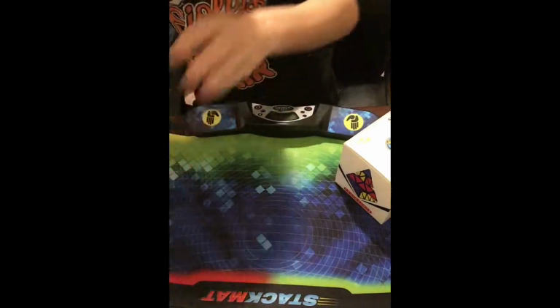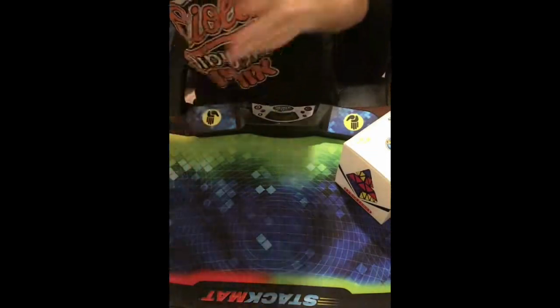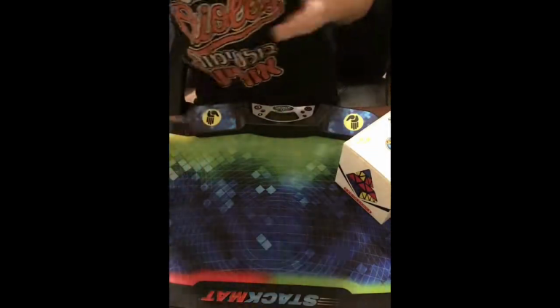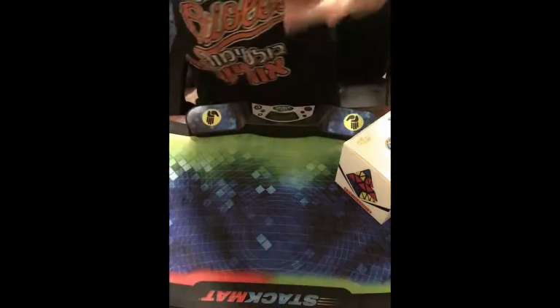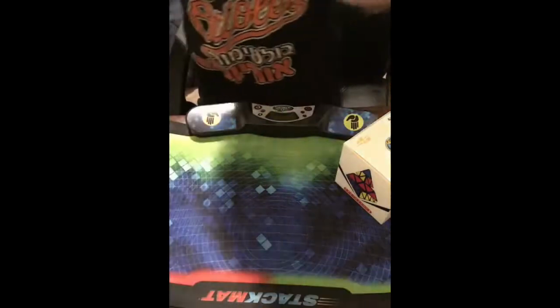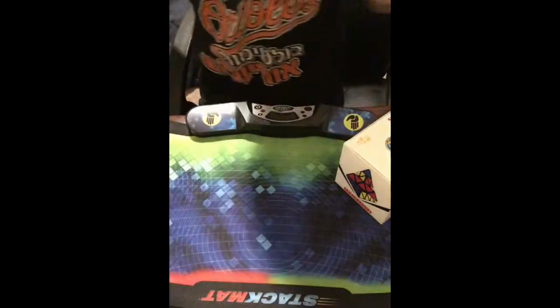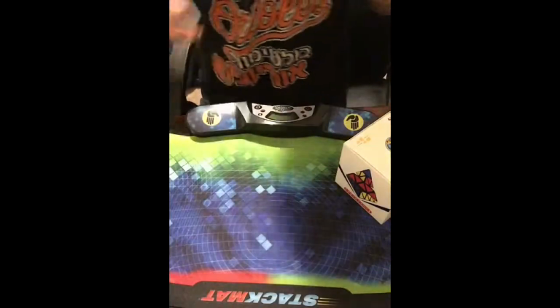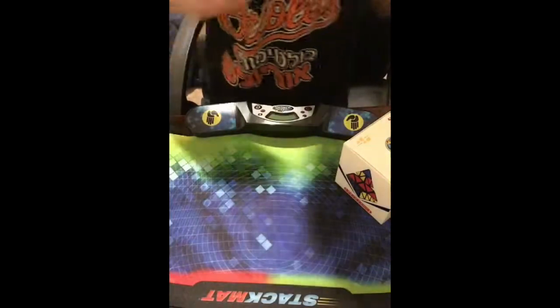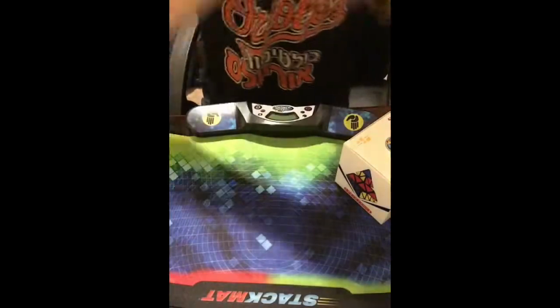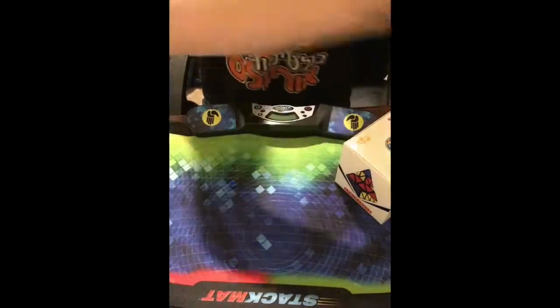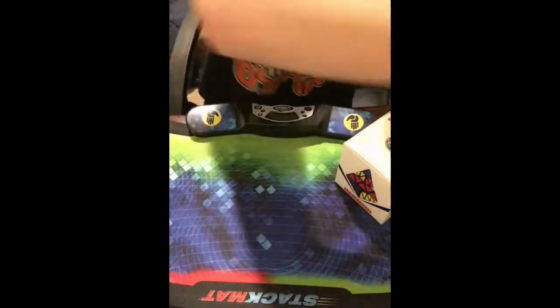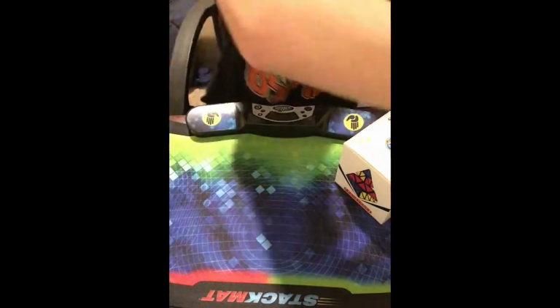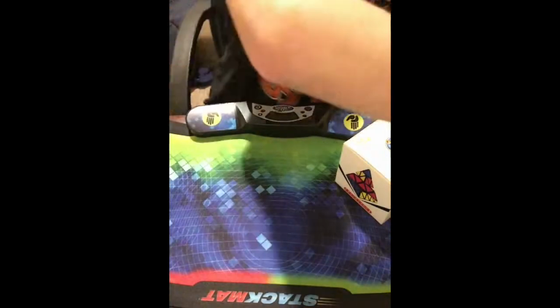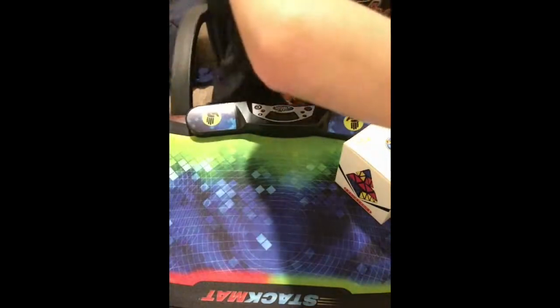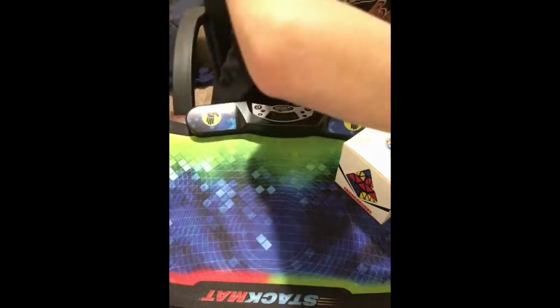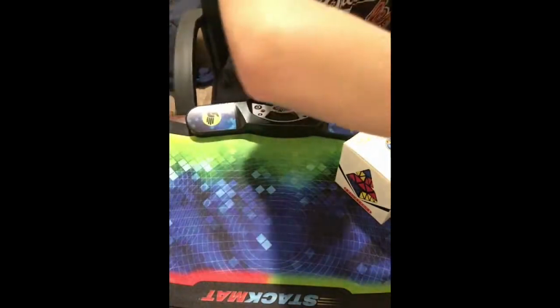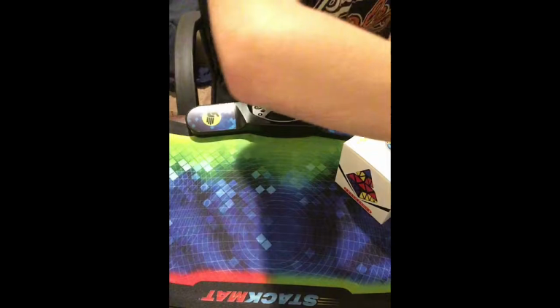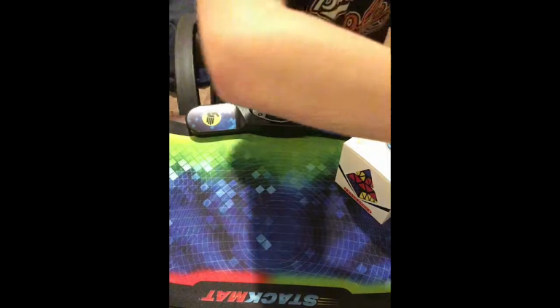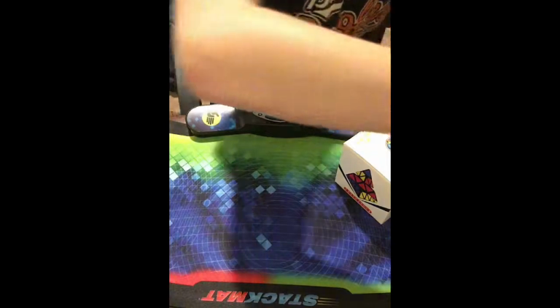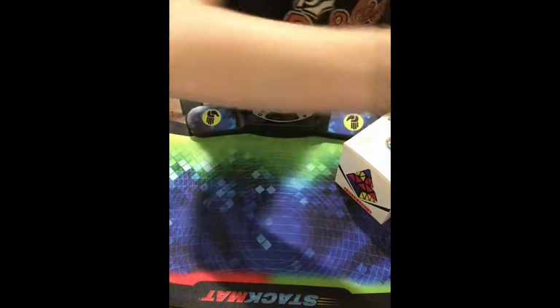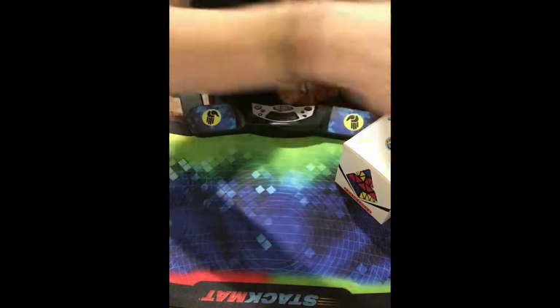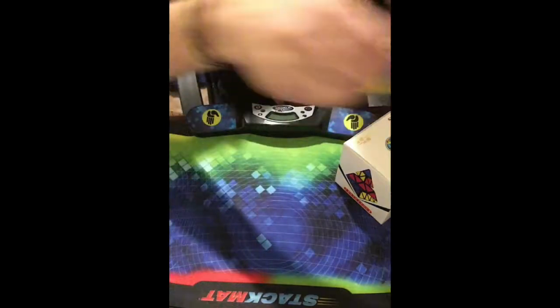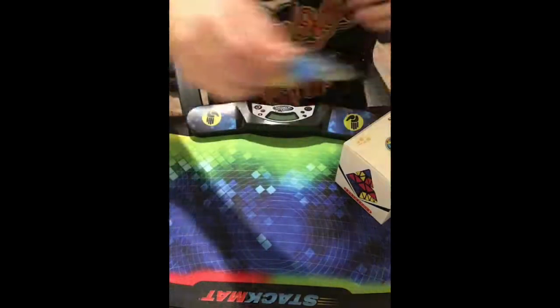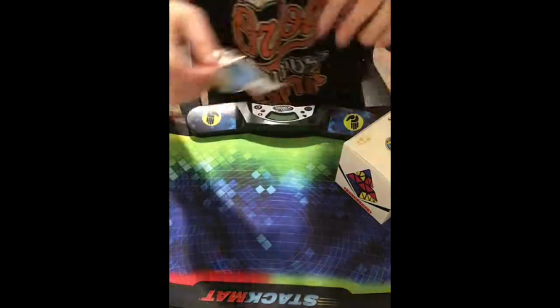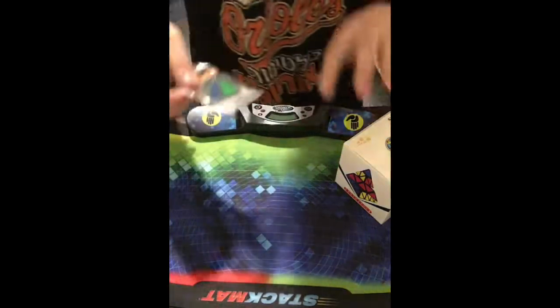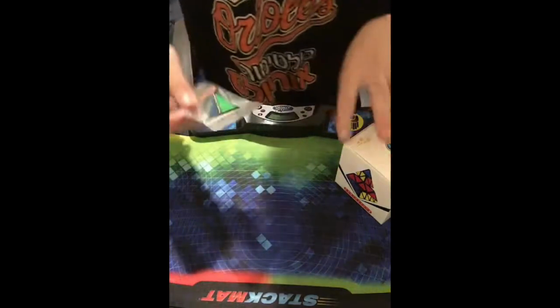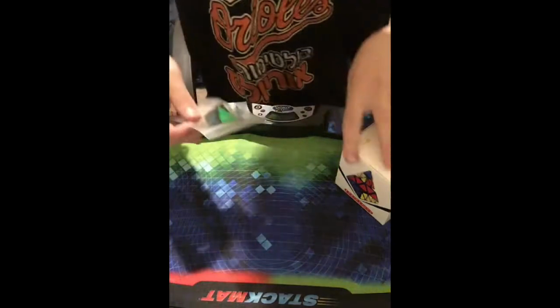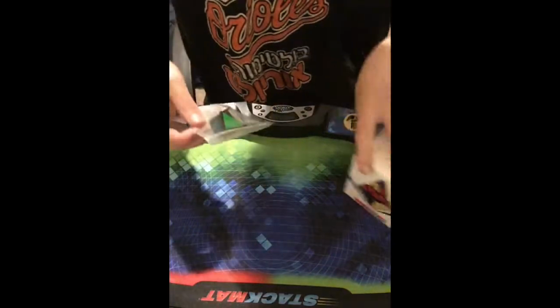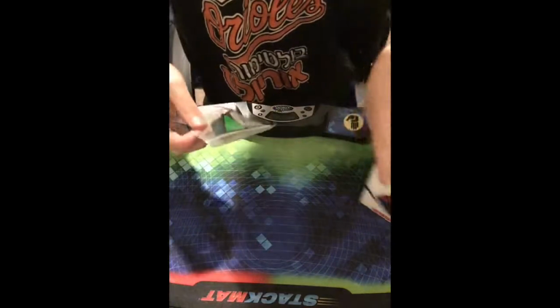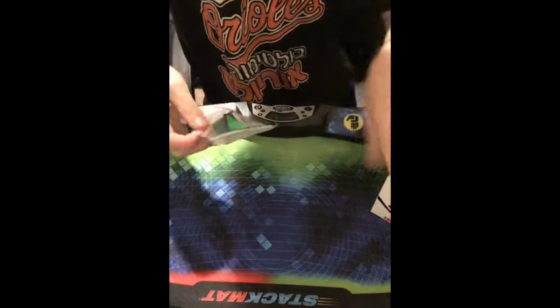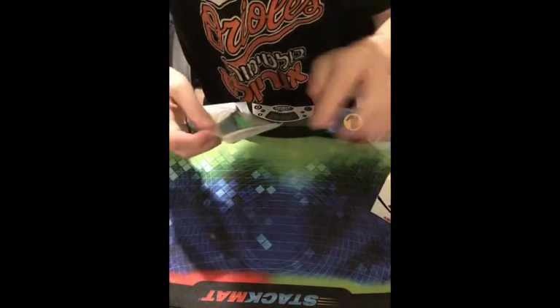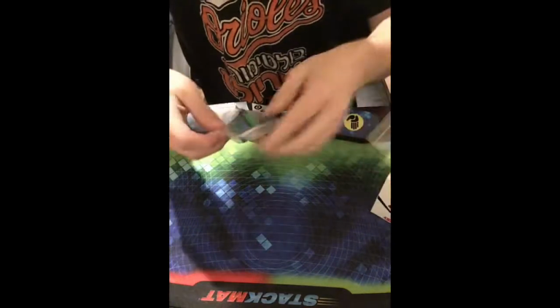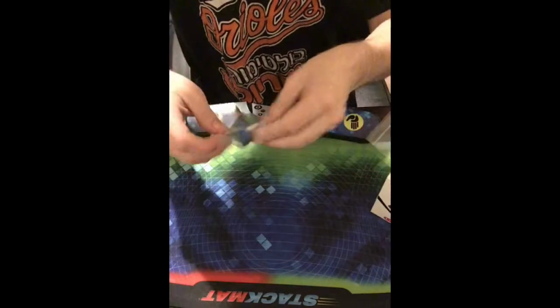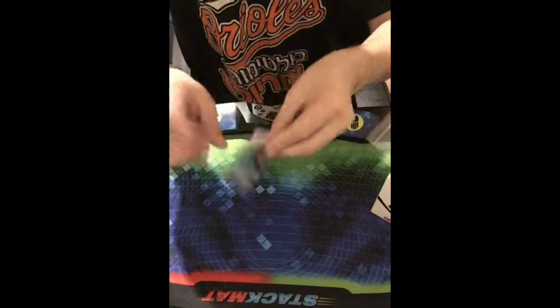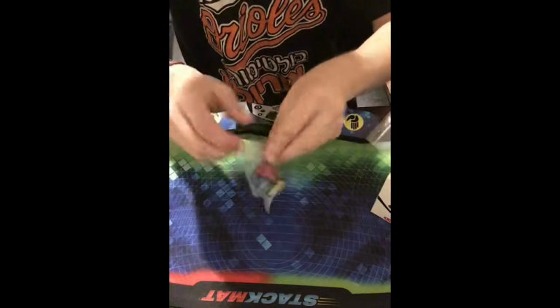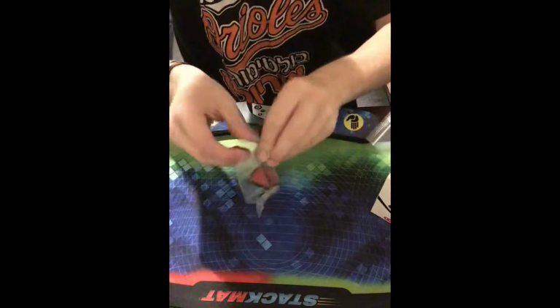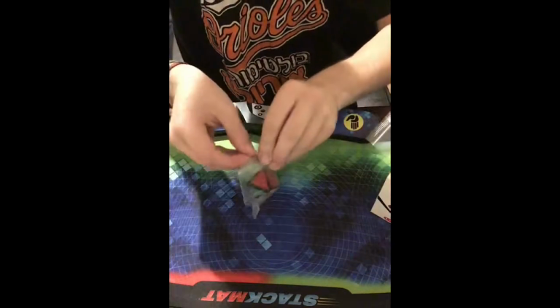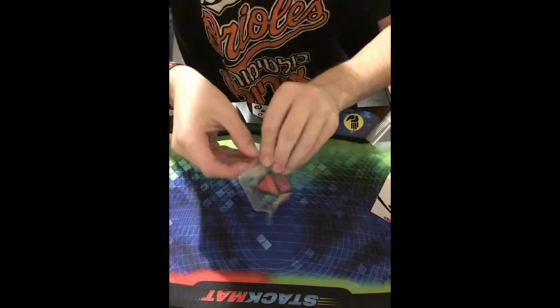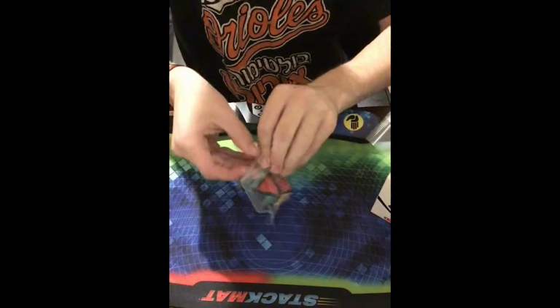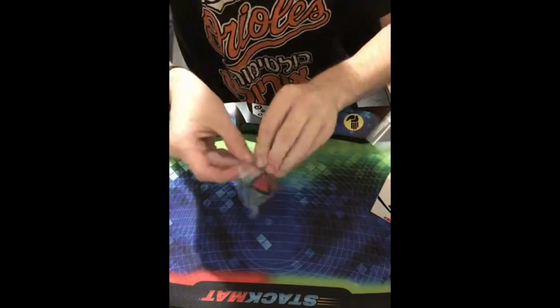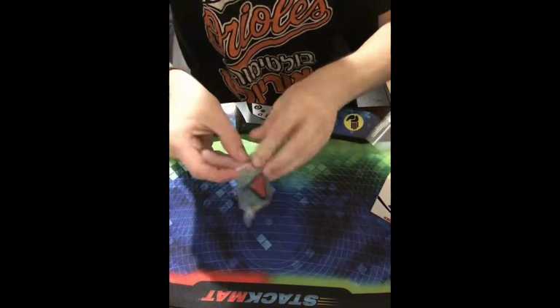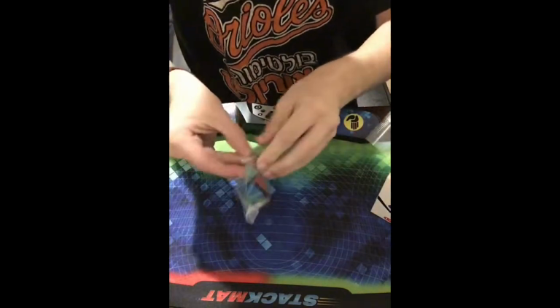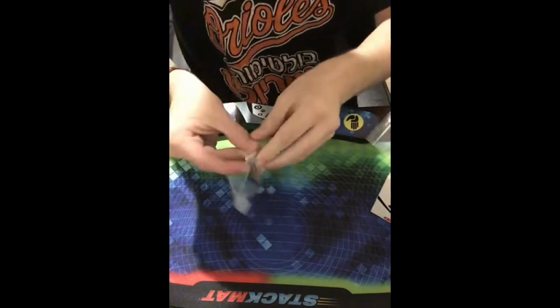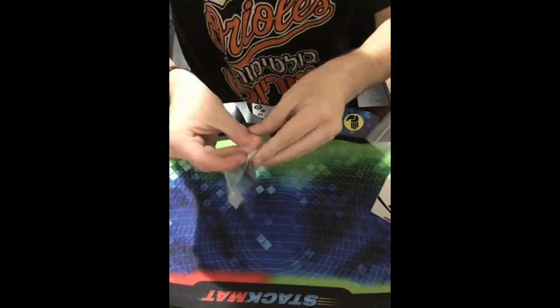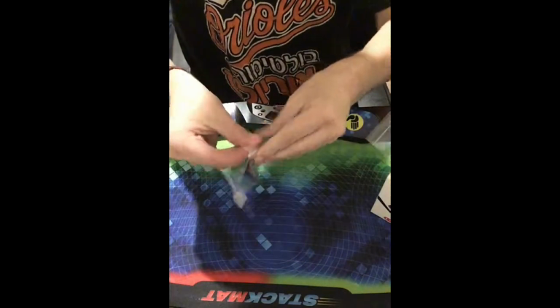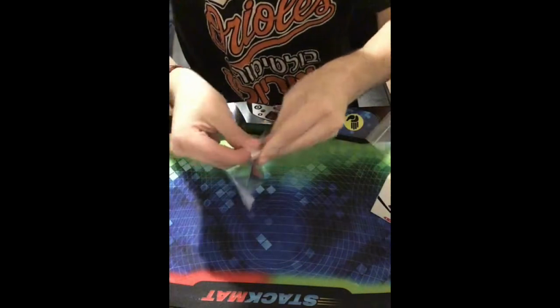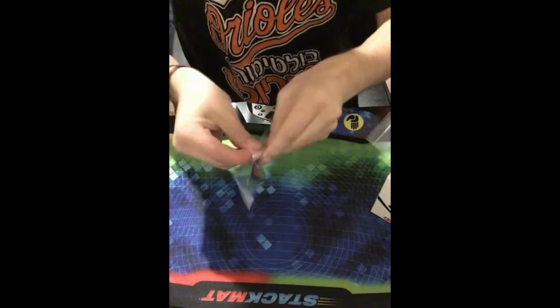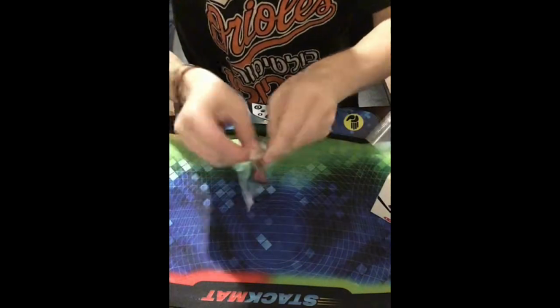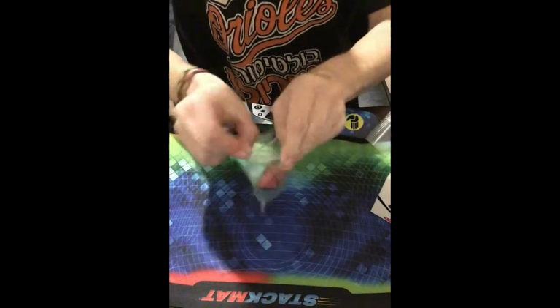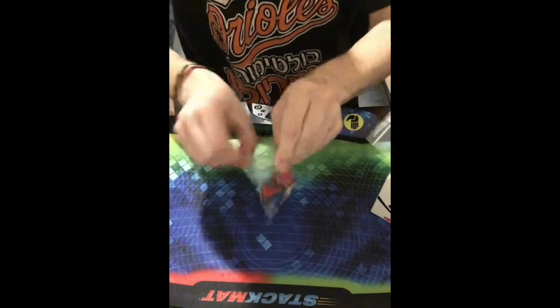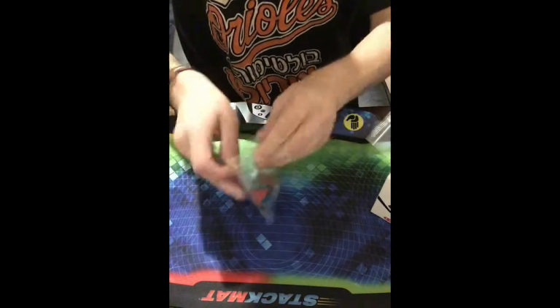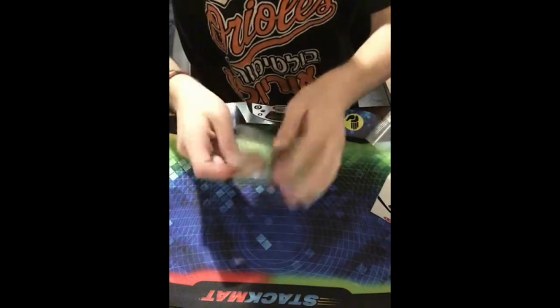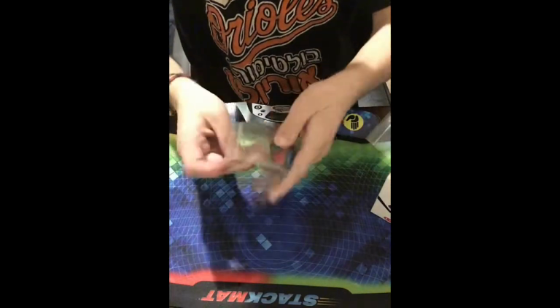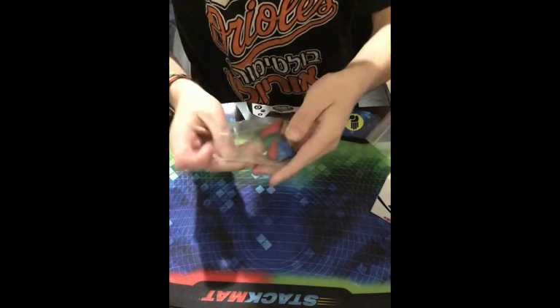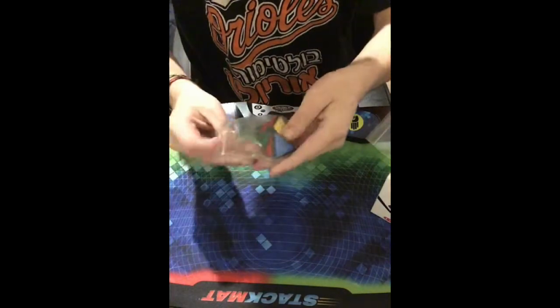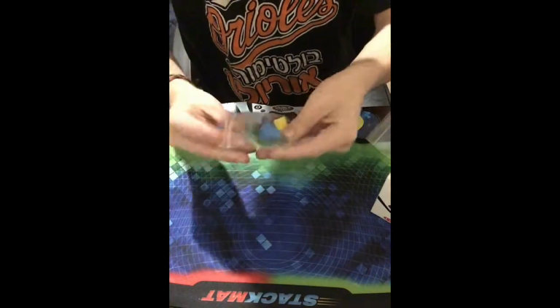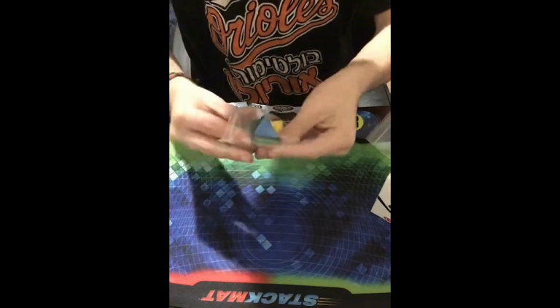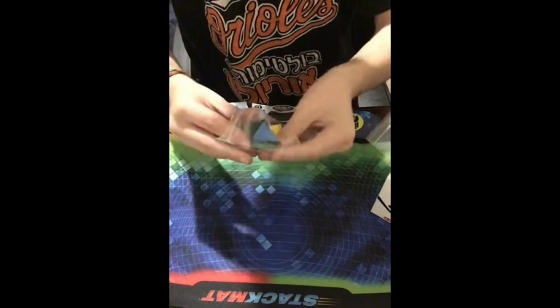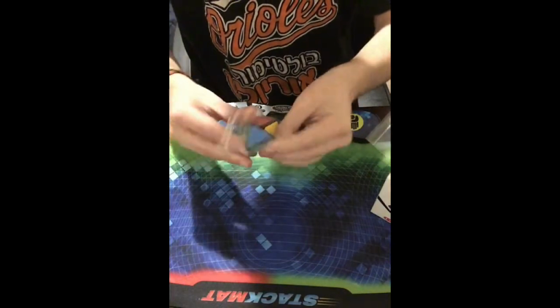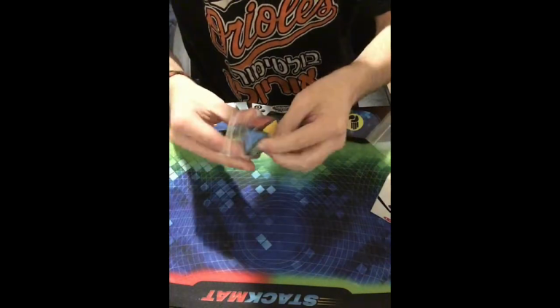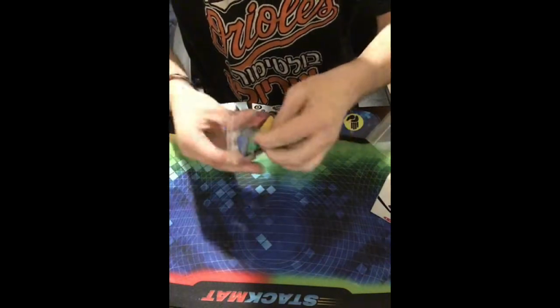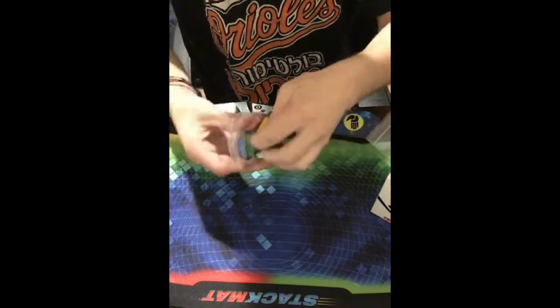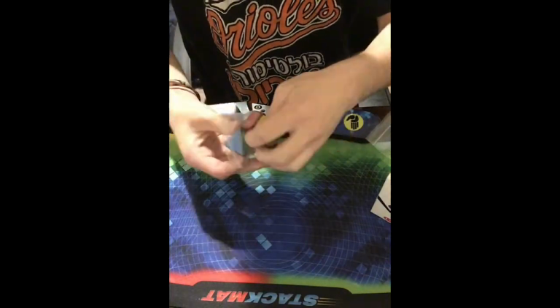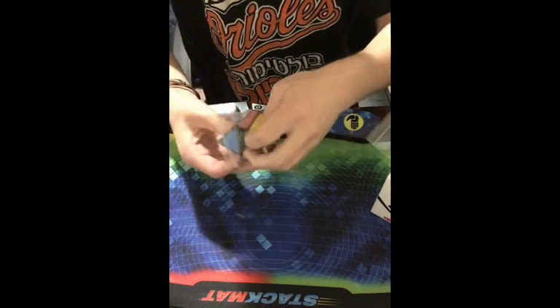I'll go from least excited to most excited, so let's start with these 1x1s.